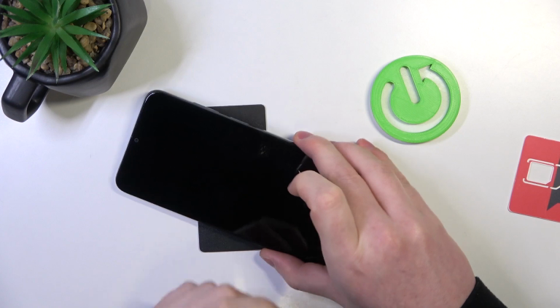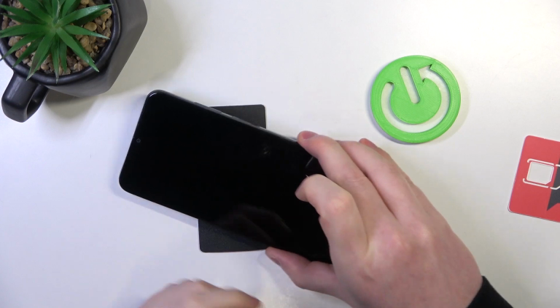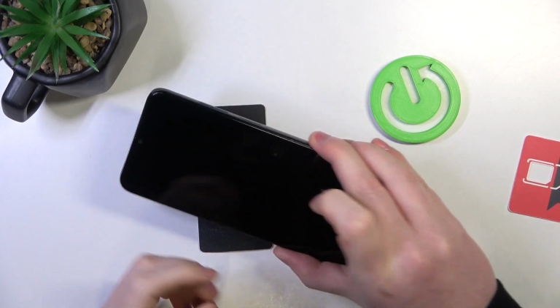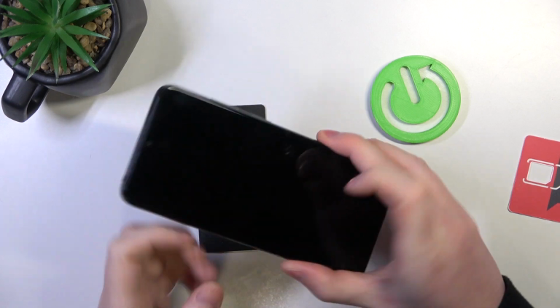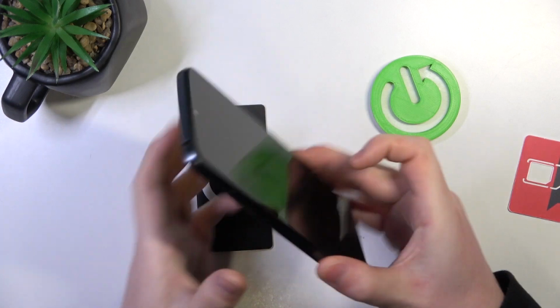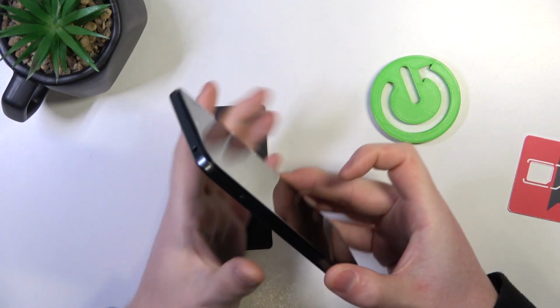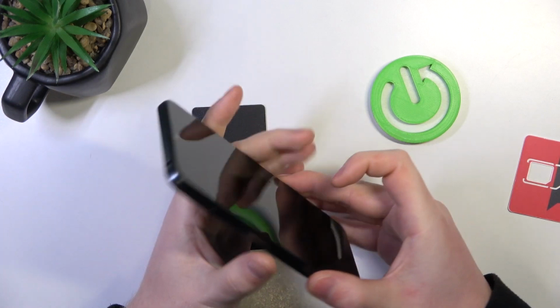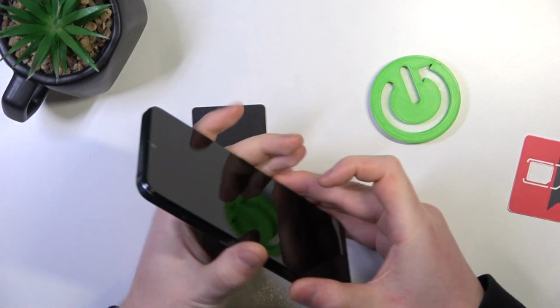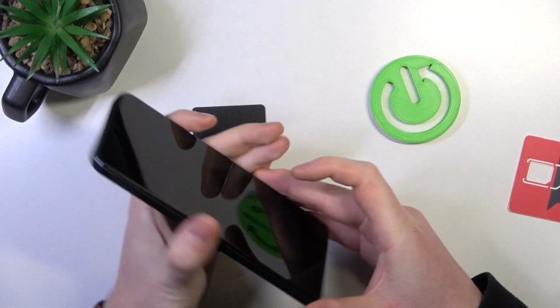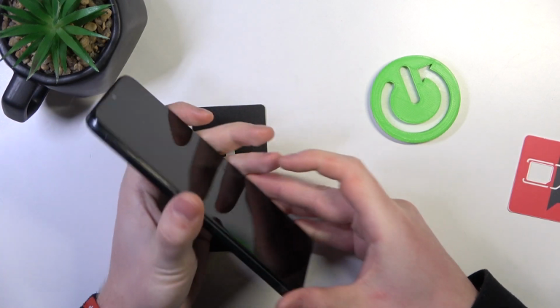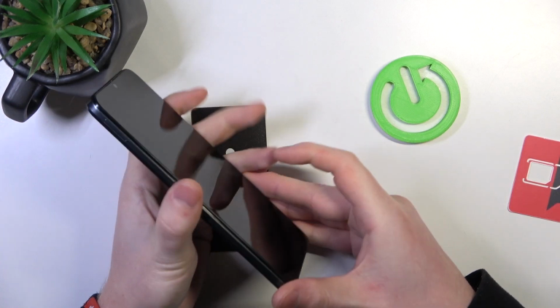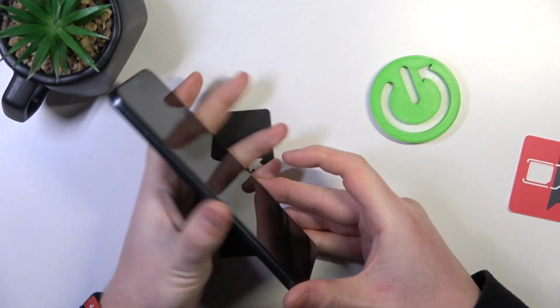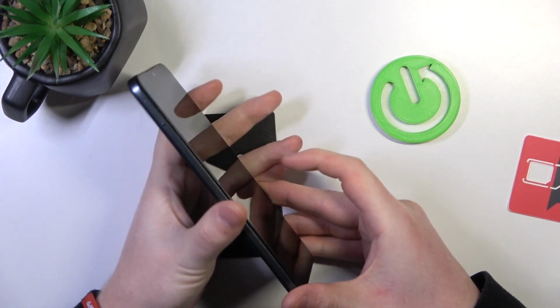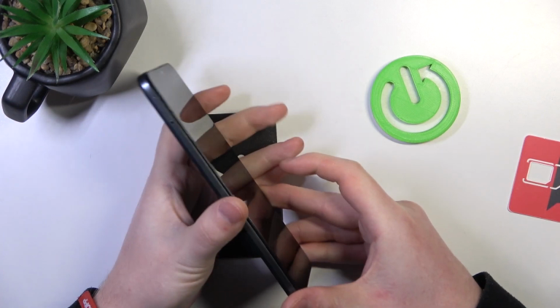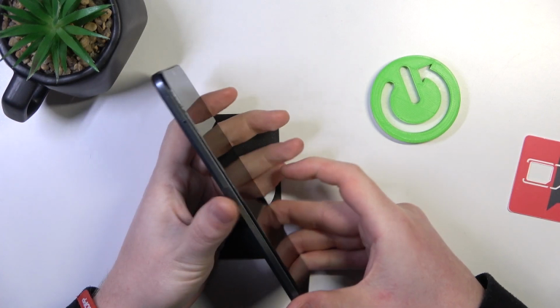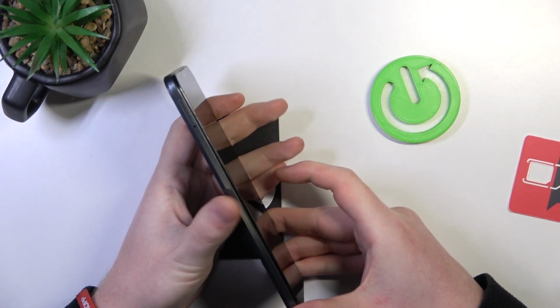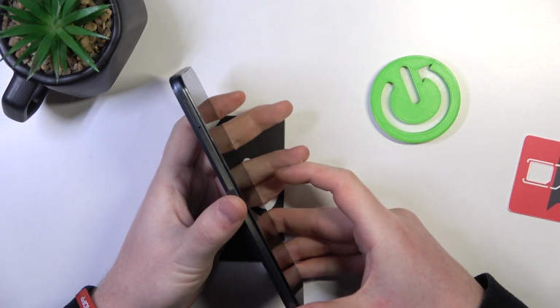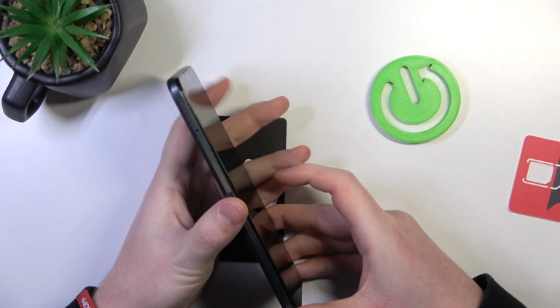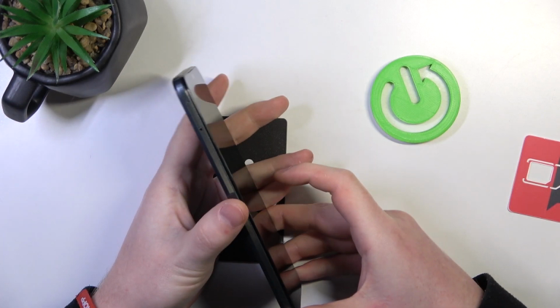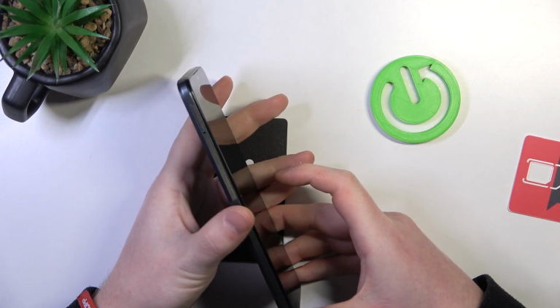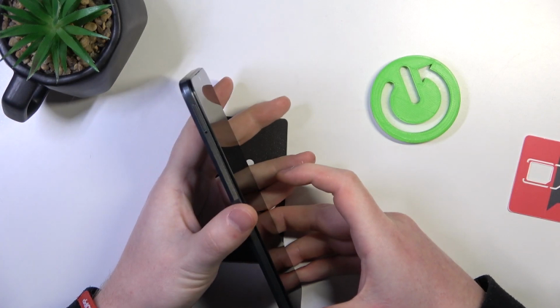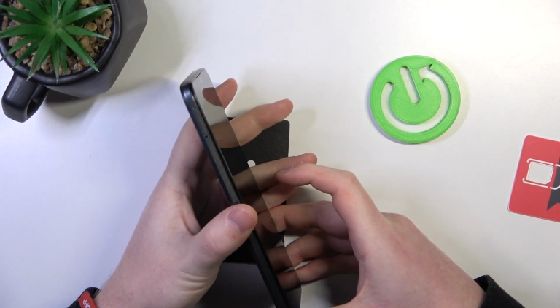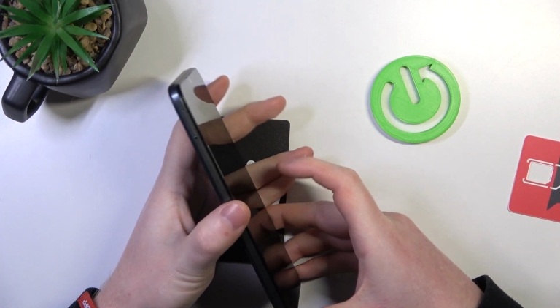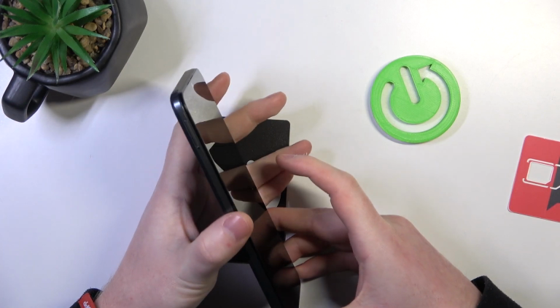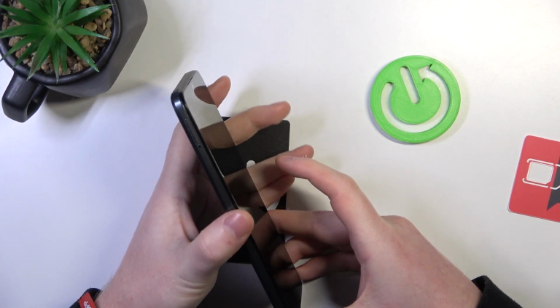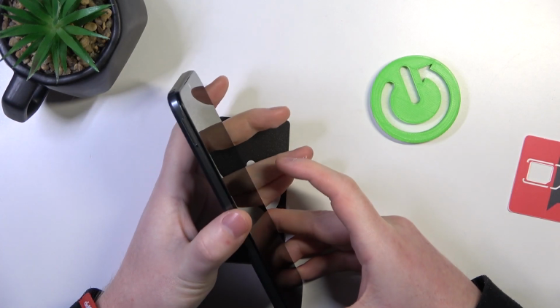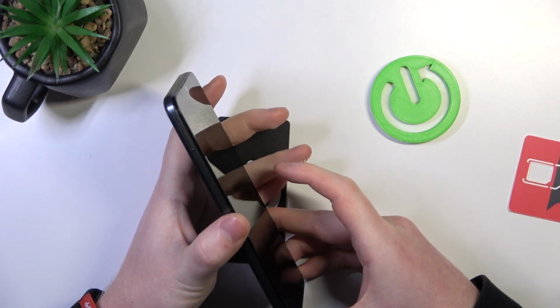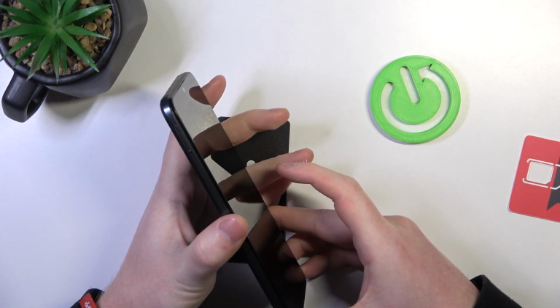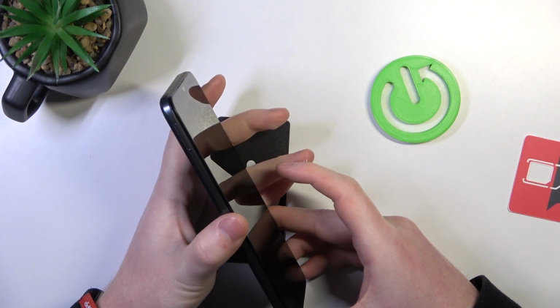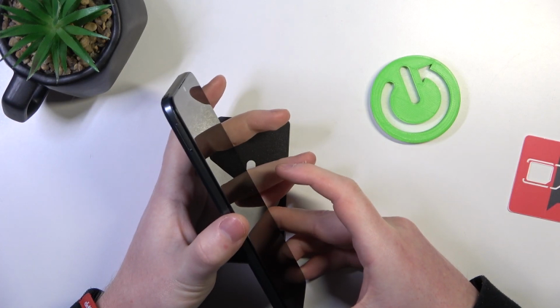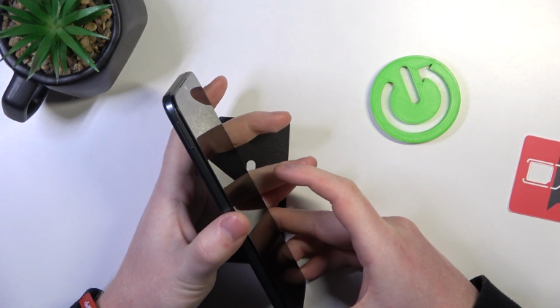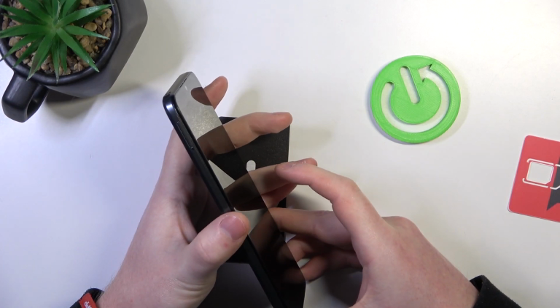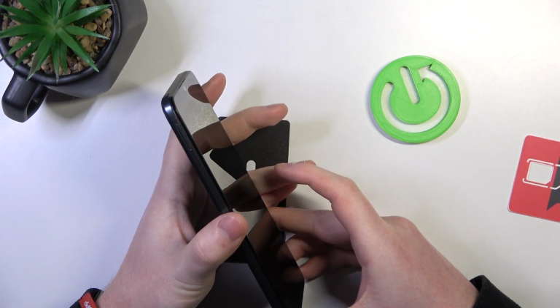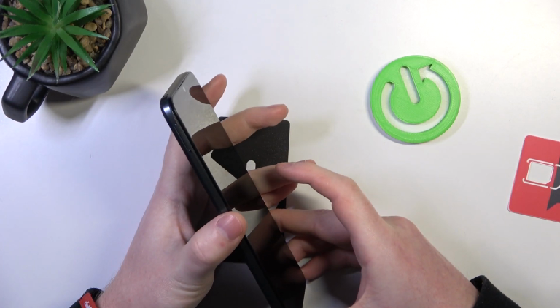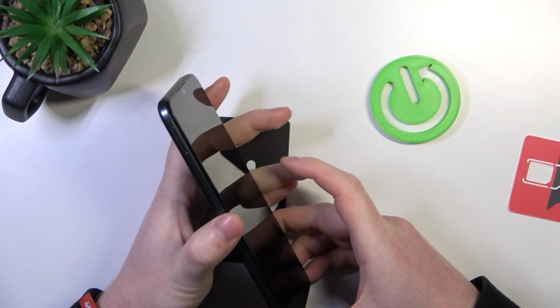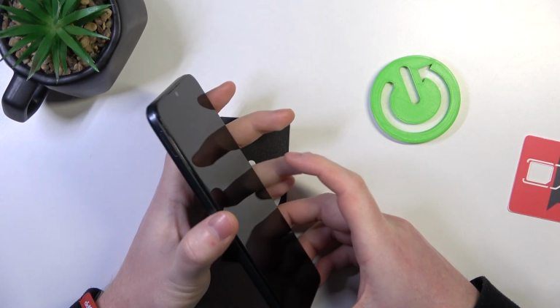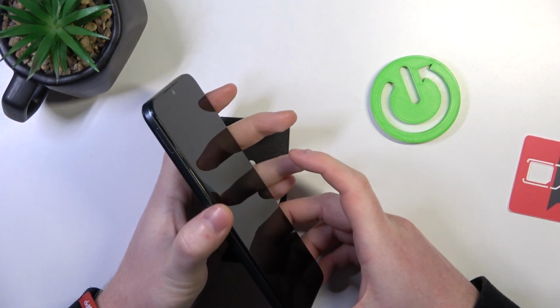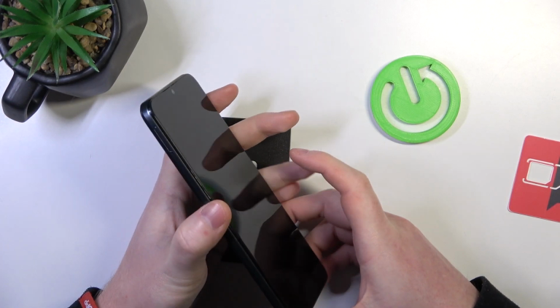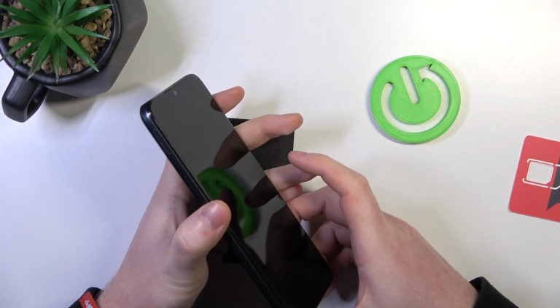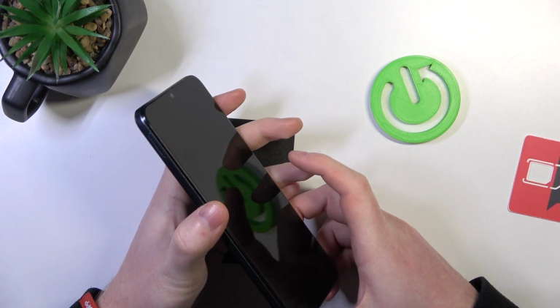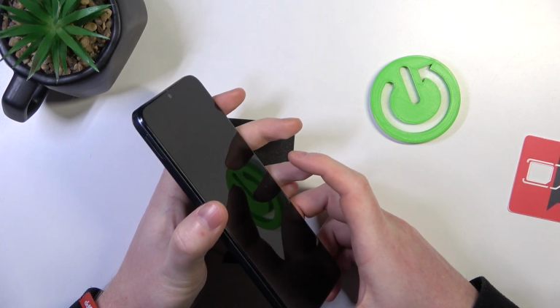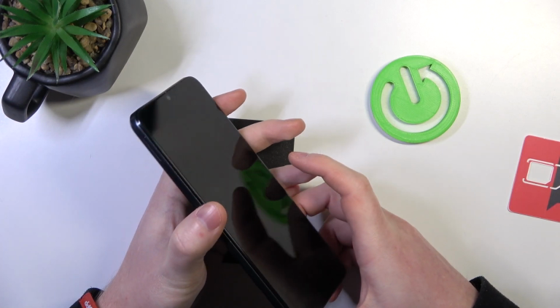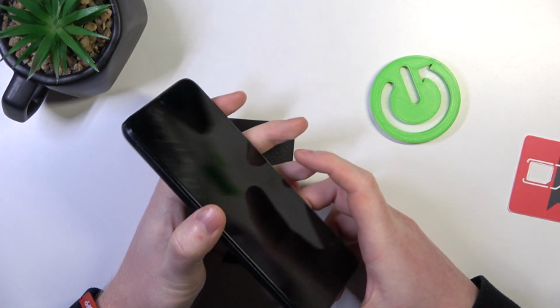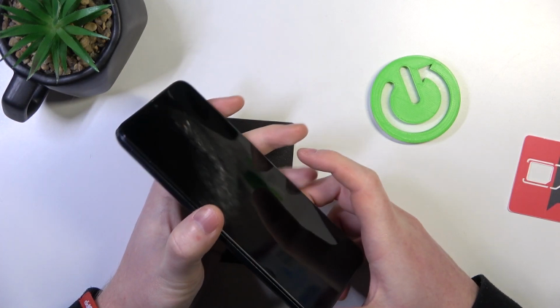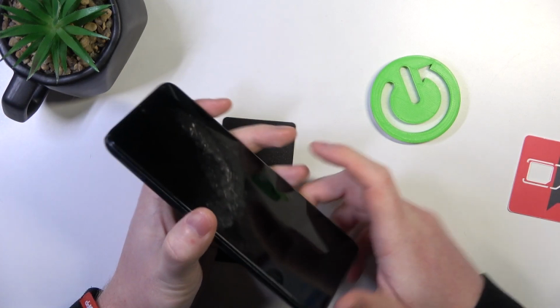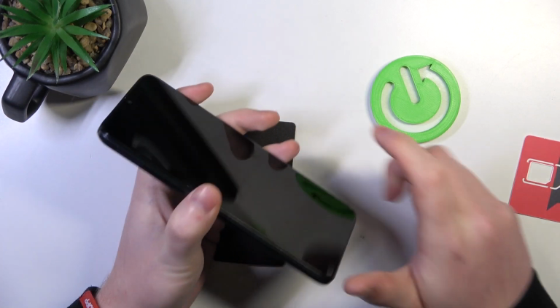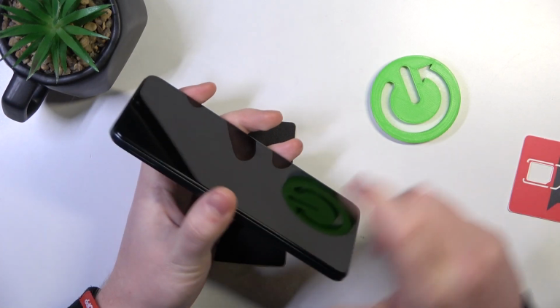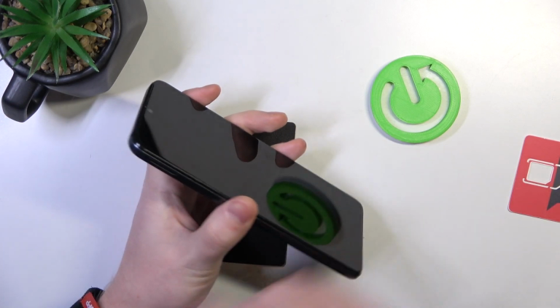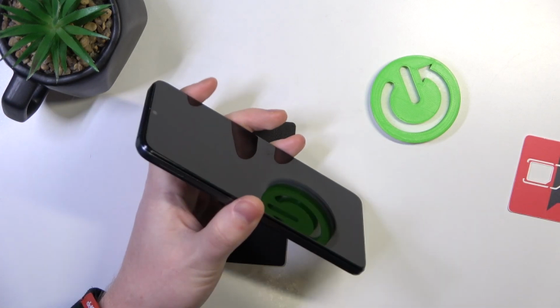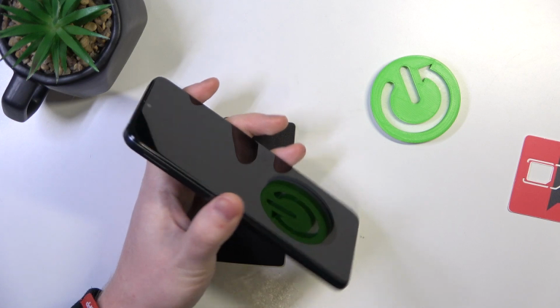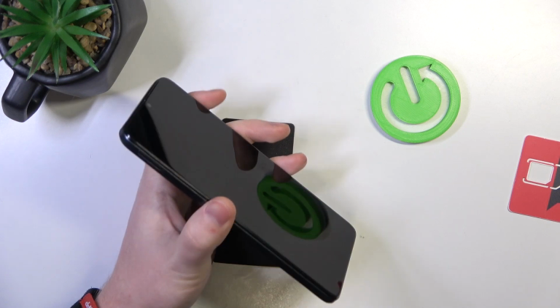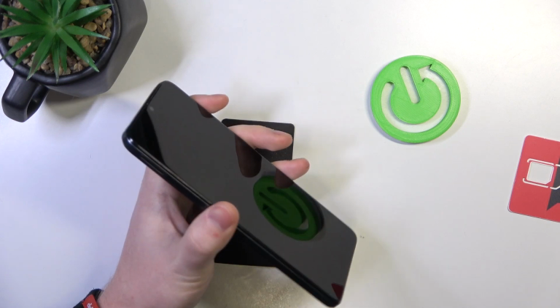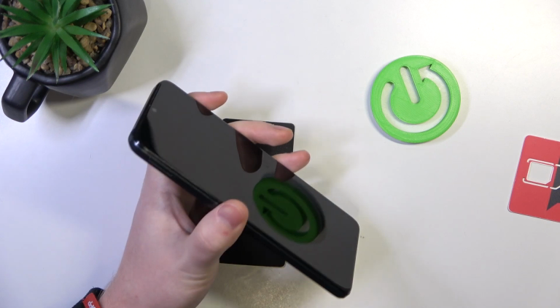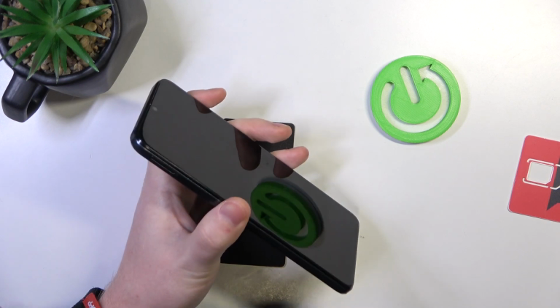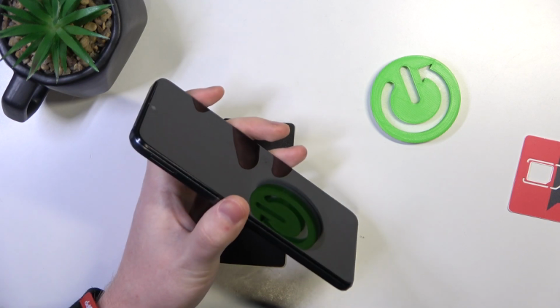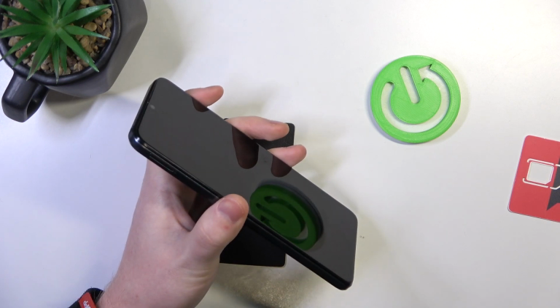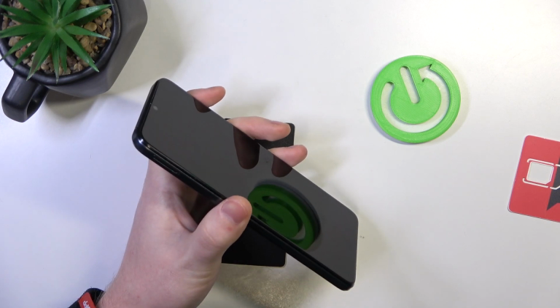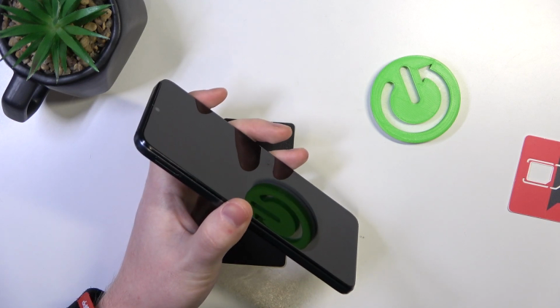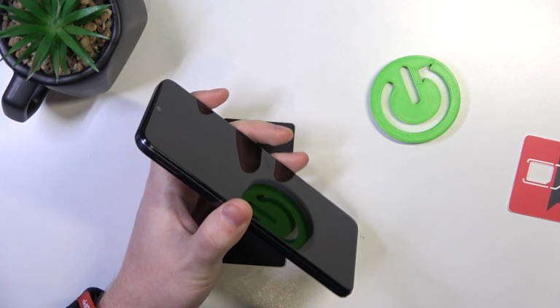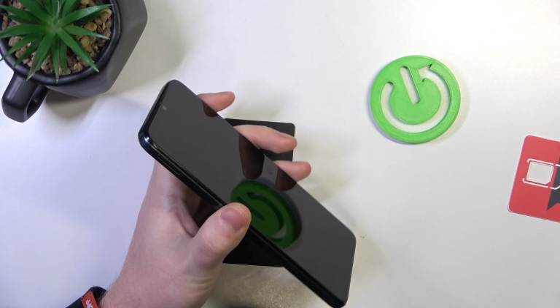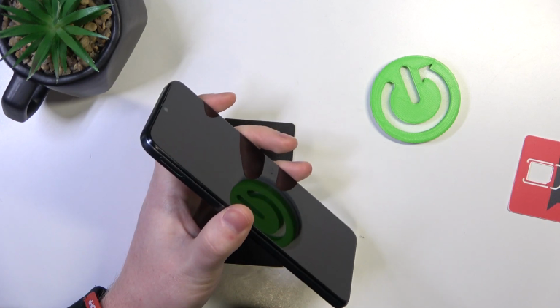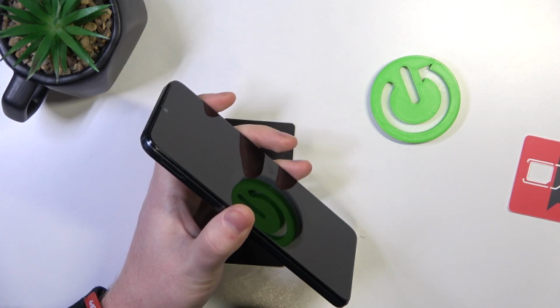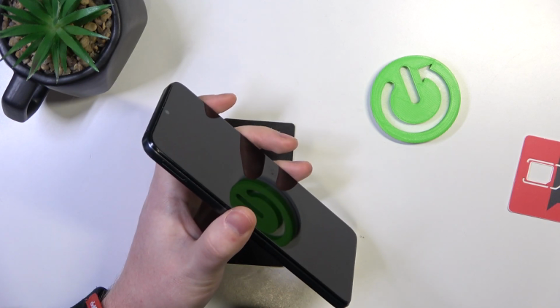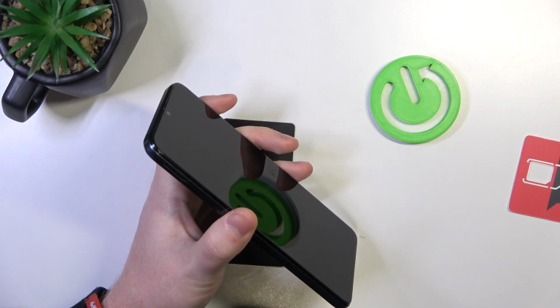Hello, in this video we're gonna check if there's a dual SIM slot on a Motorola E22L.